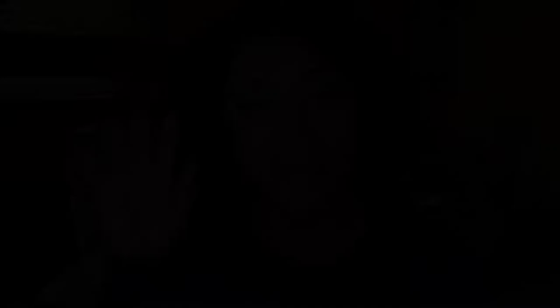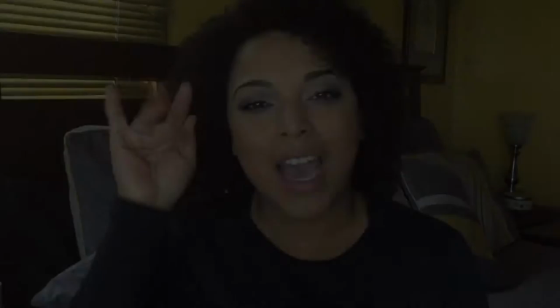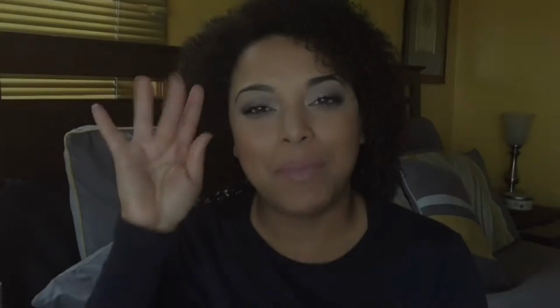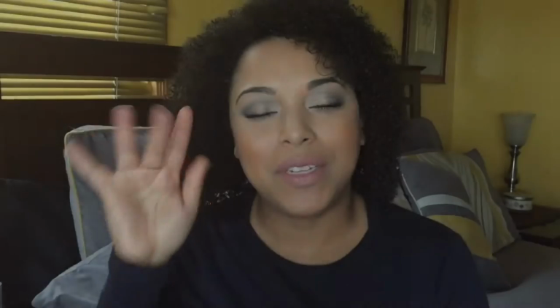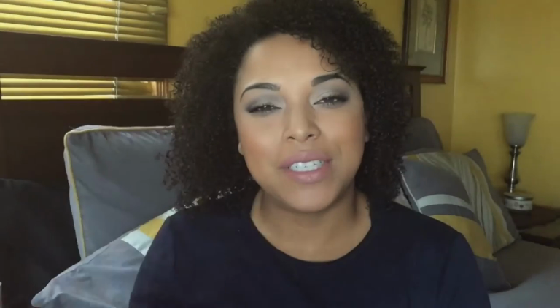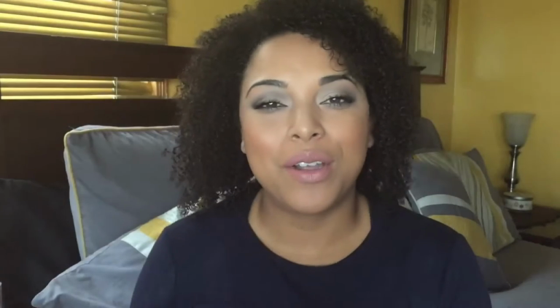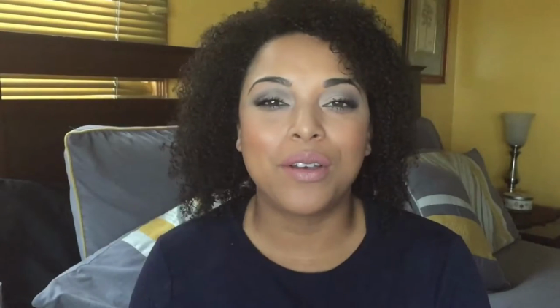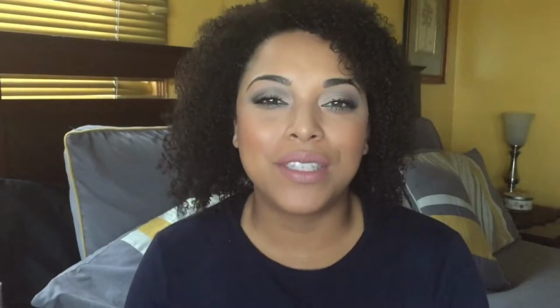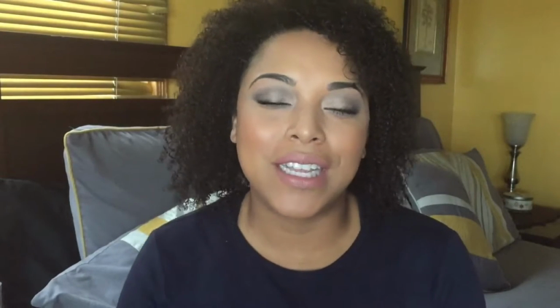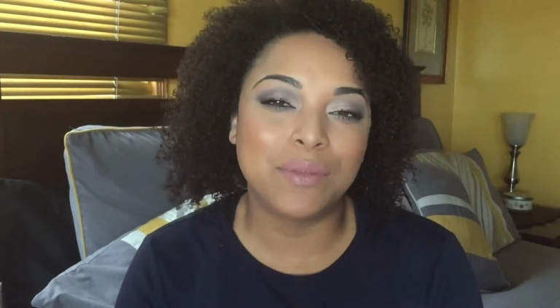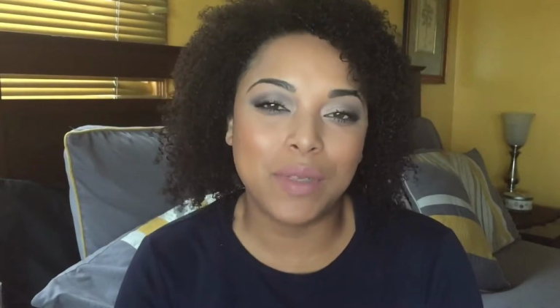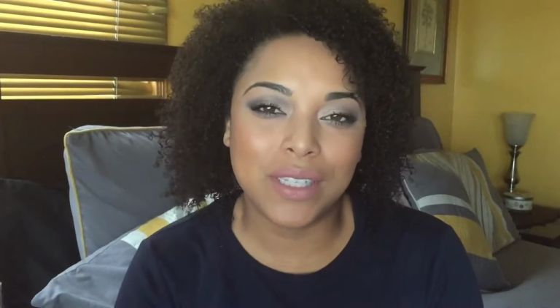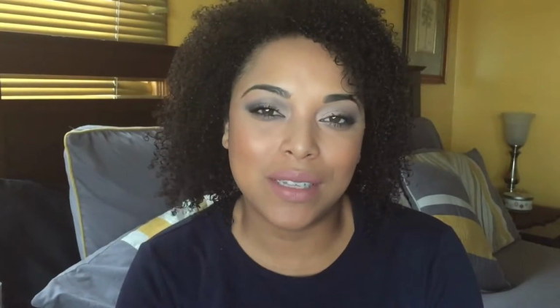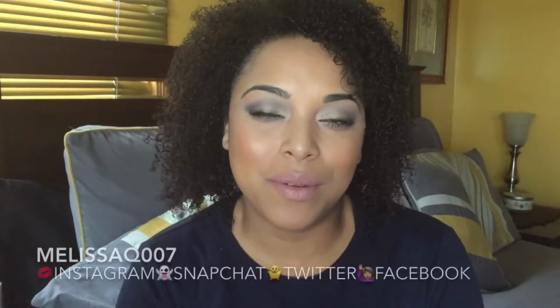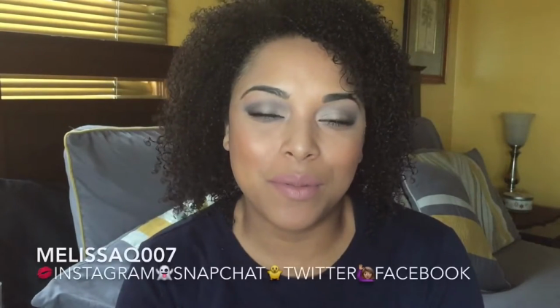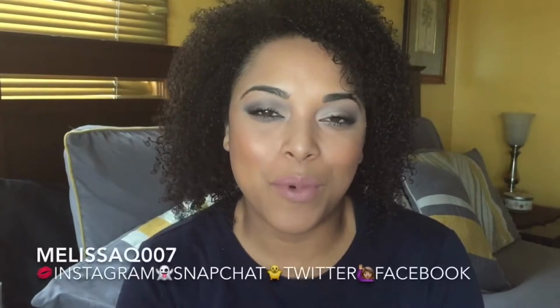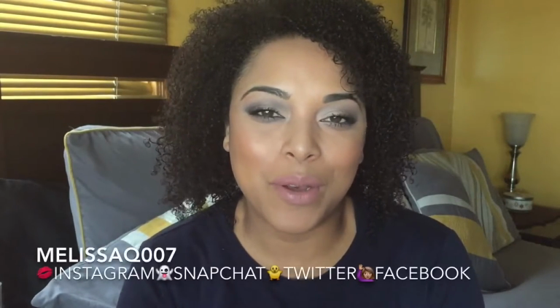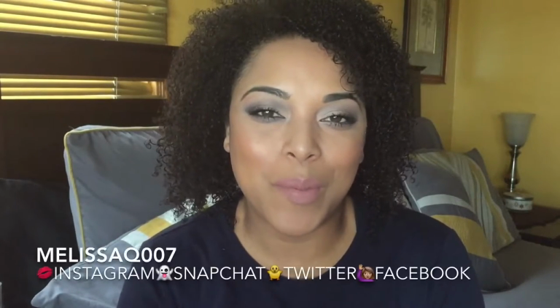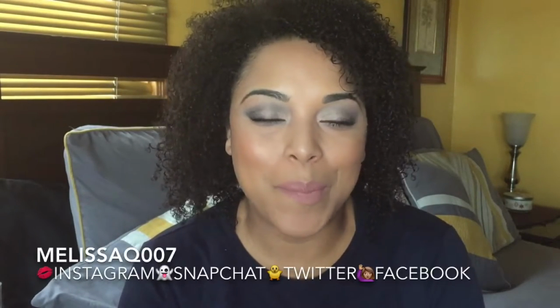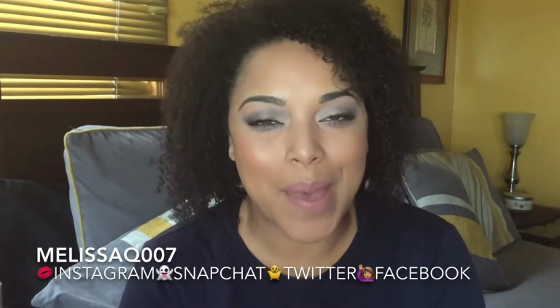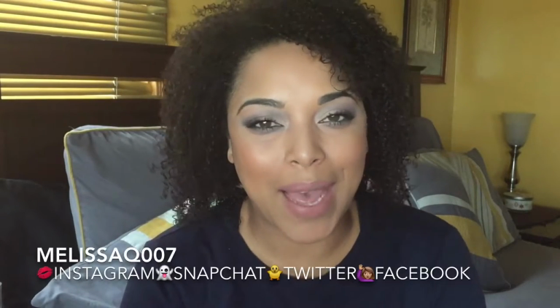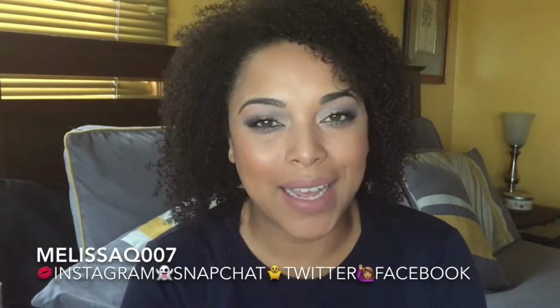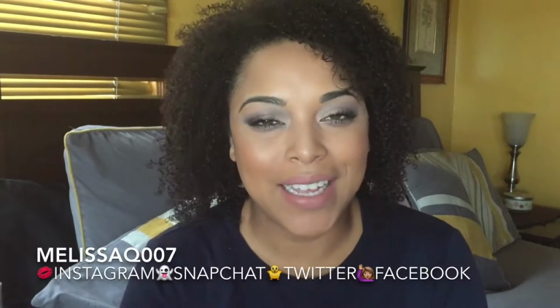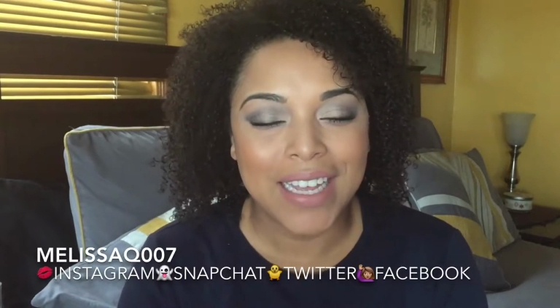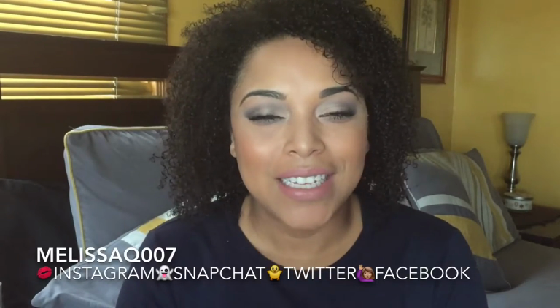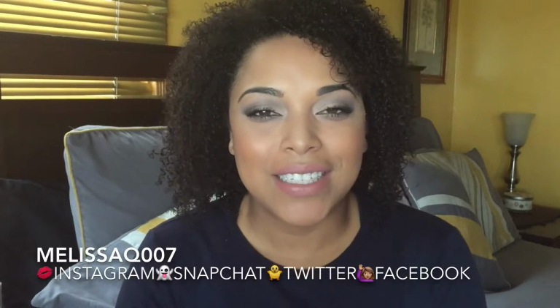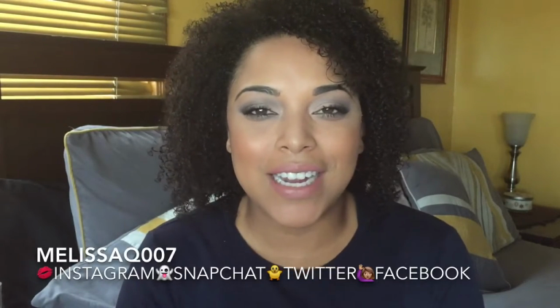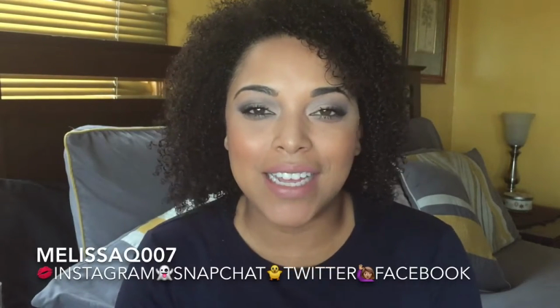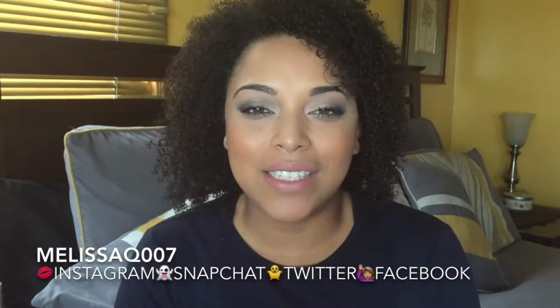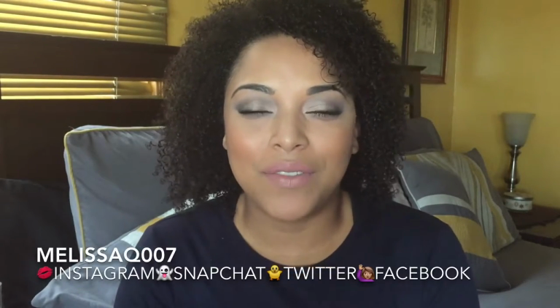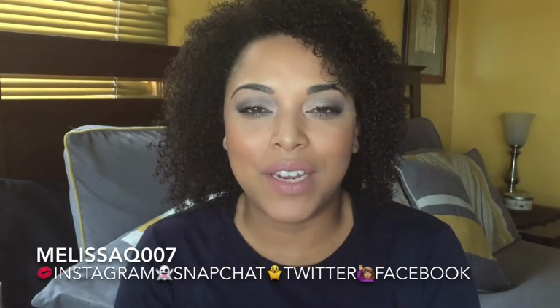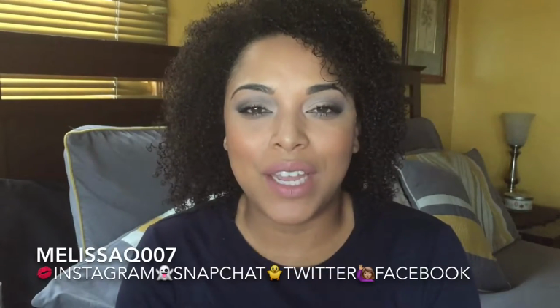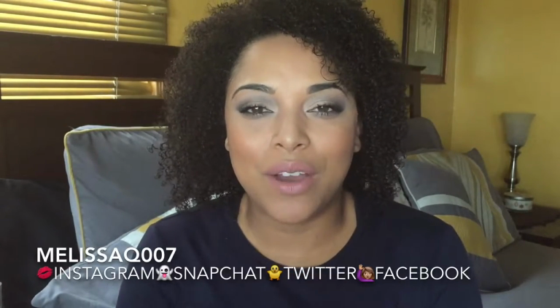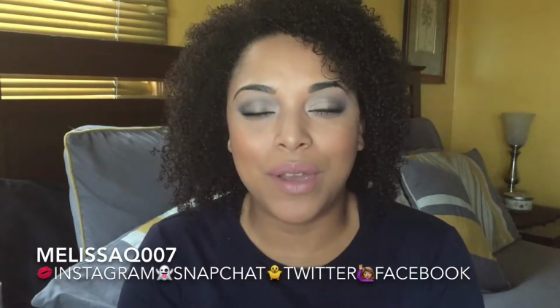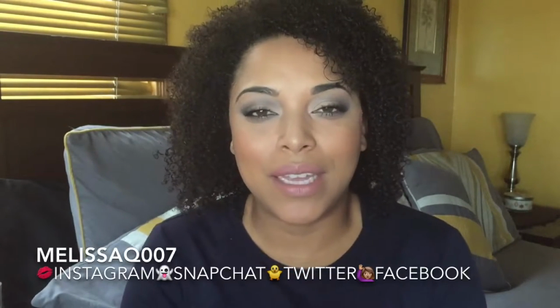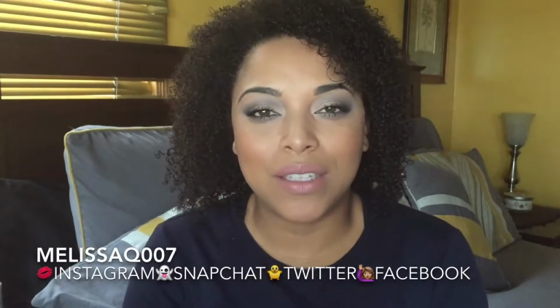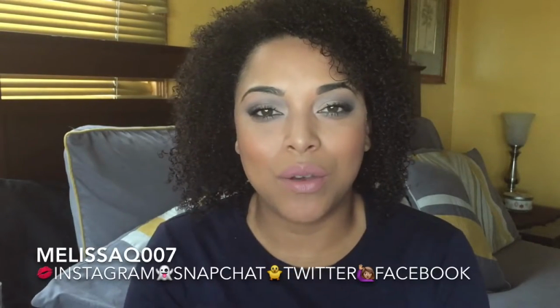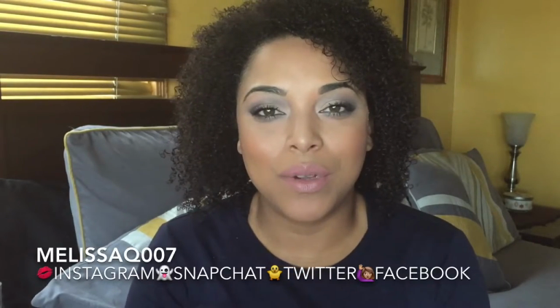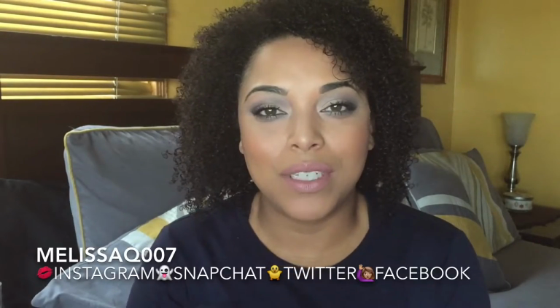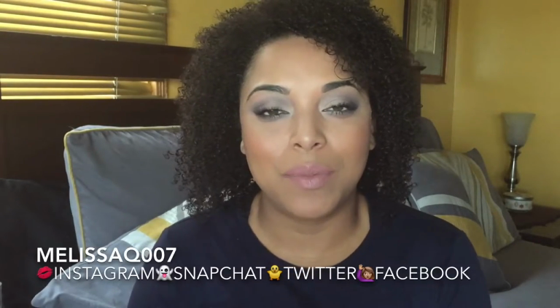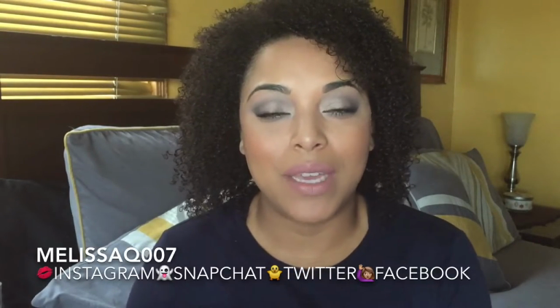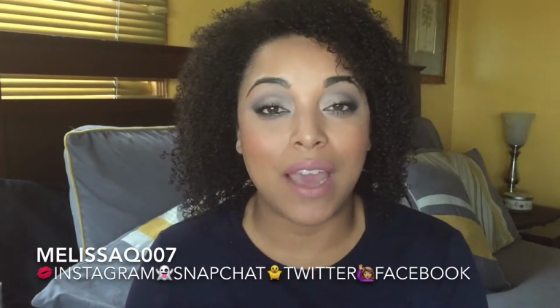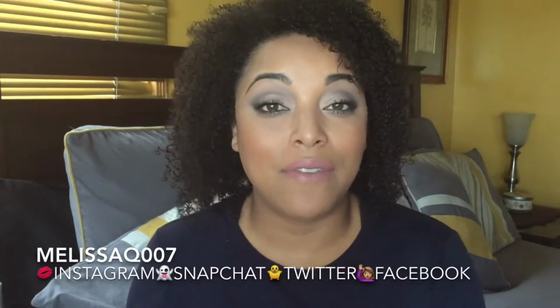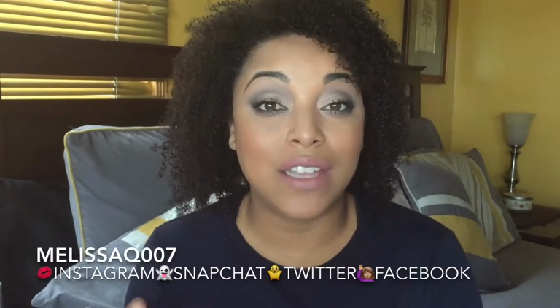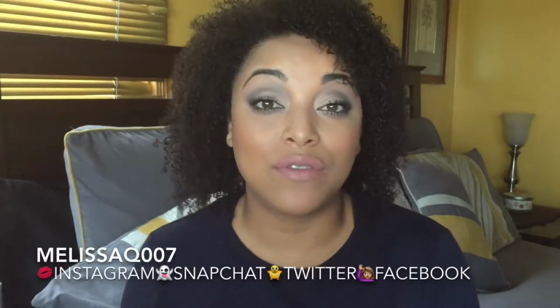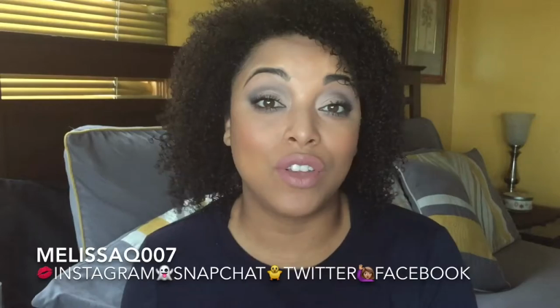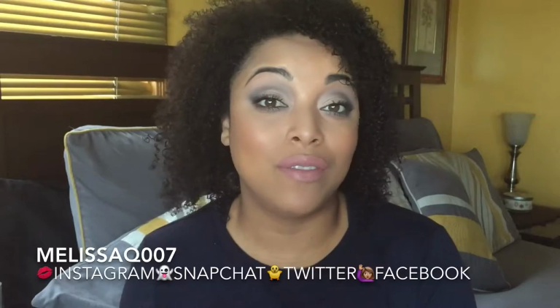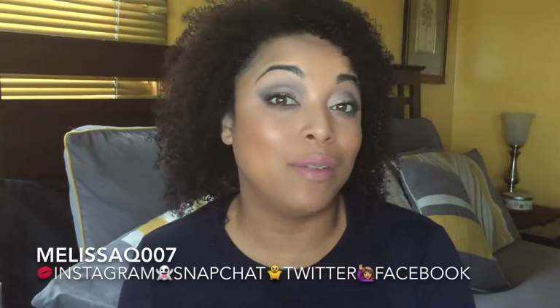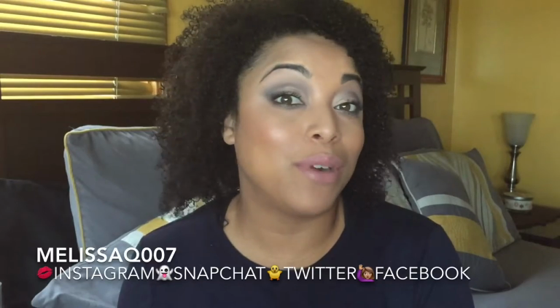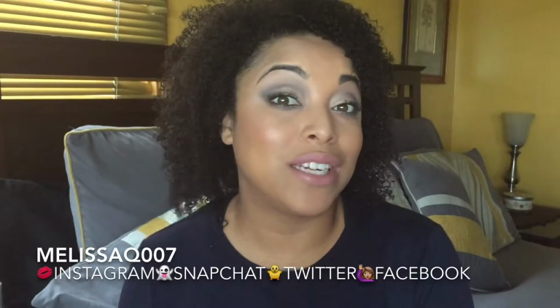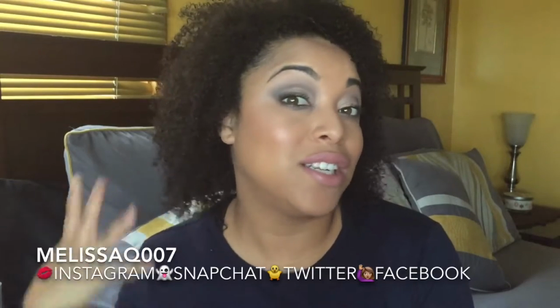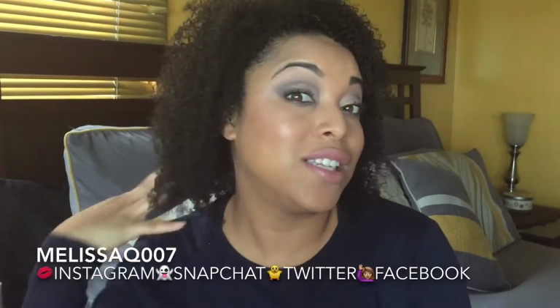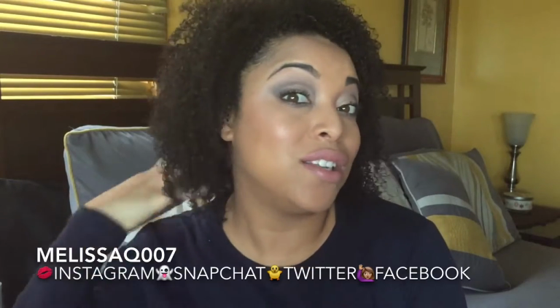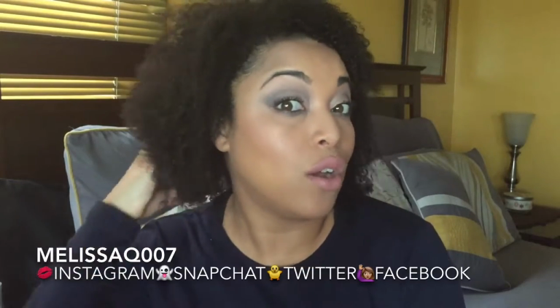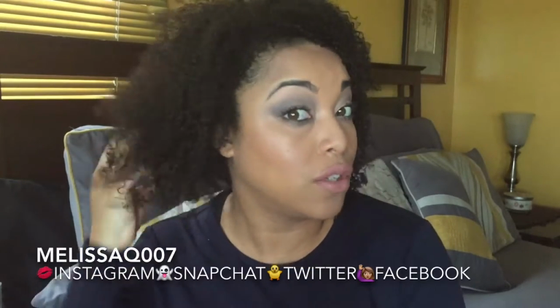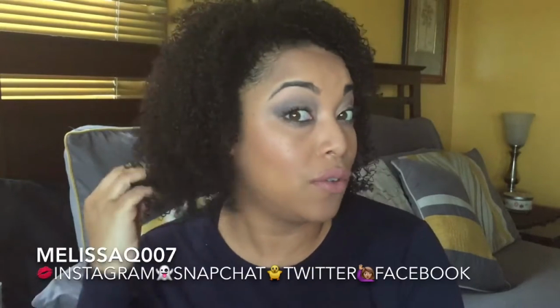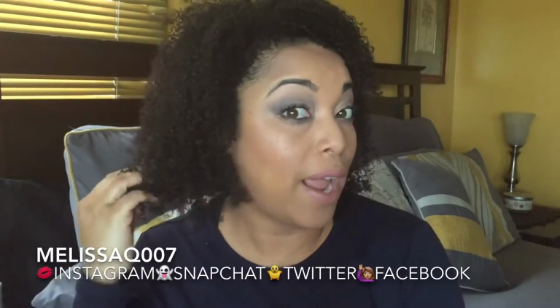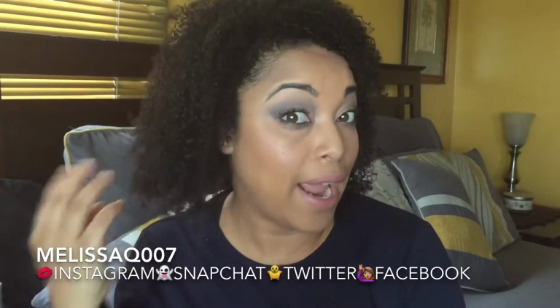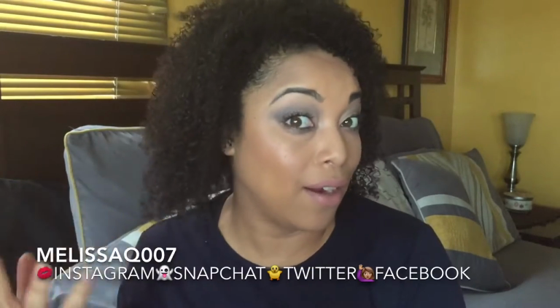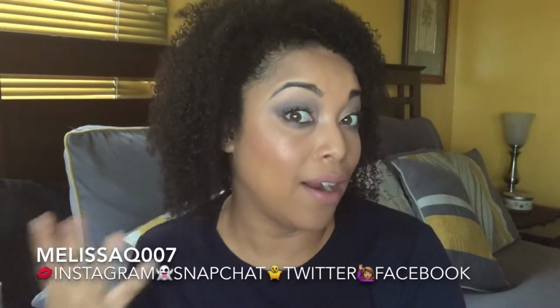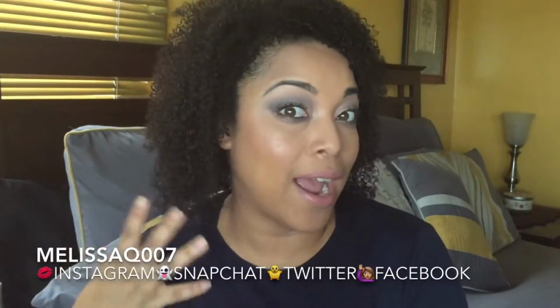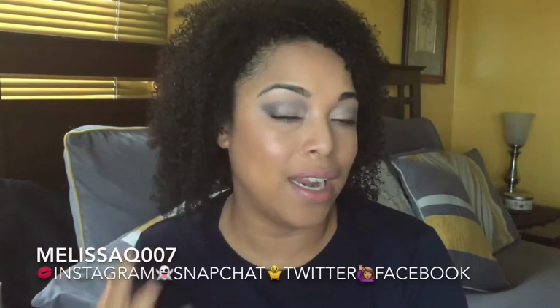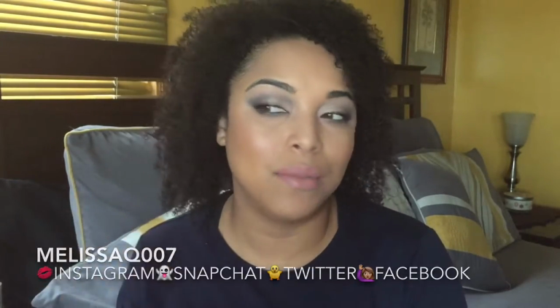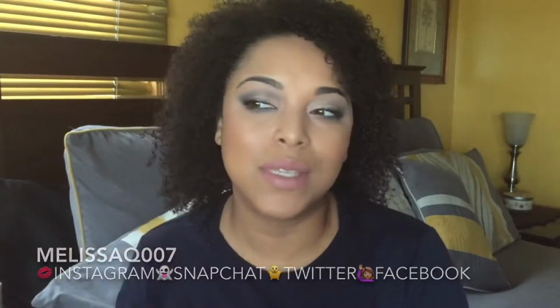Hi Beats and Curls, it's Melissa. Welcome back. Today's video is going to be a face full of impressions and also hair items.